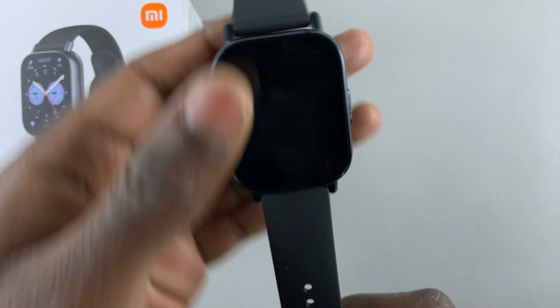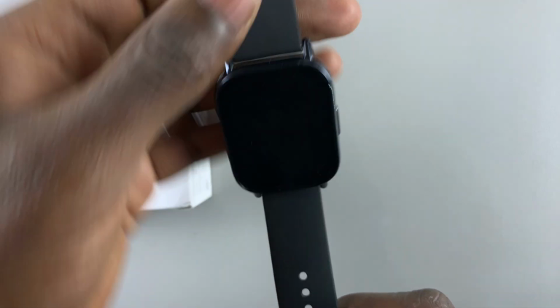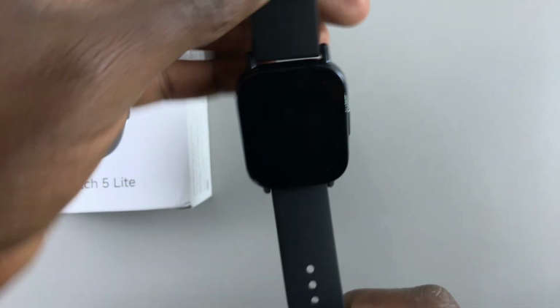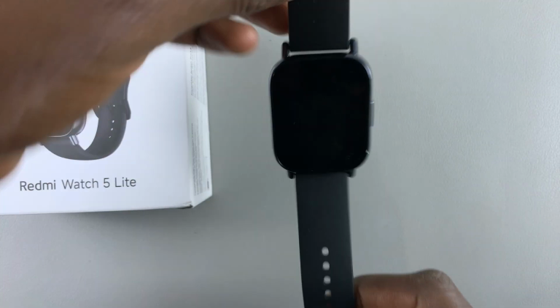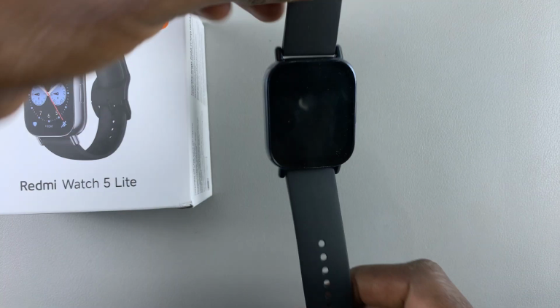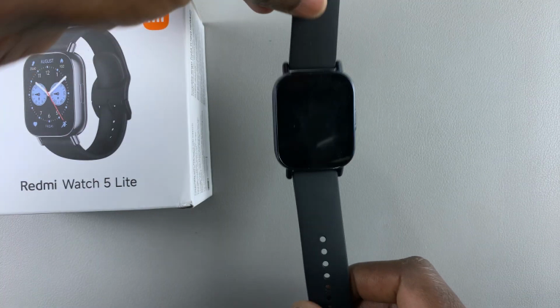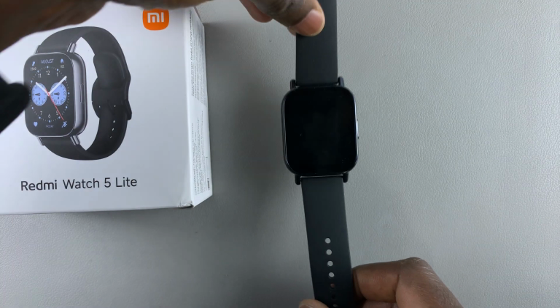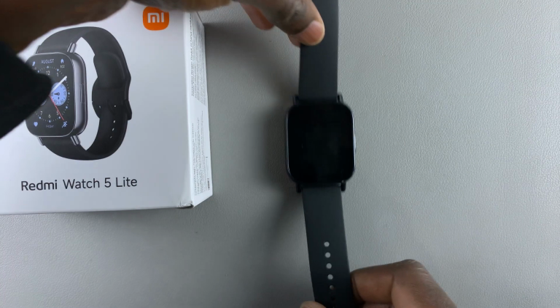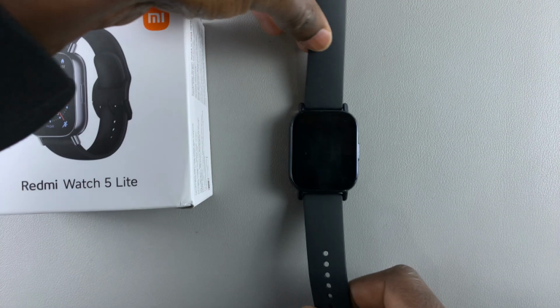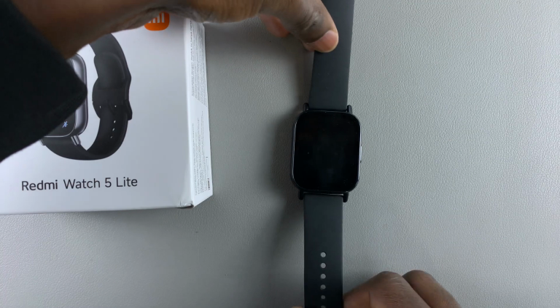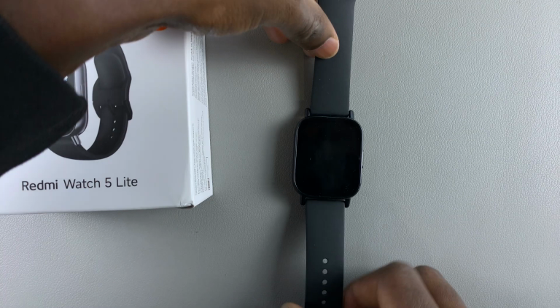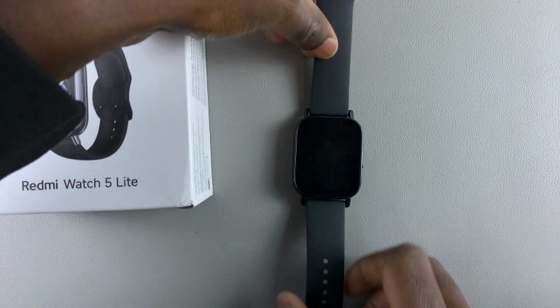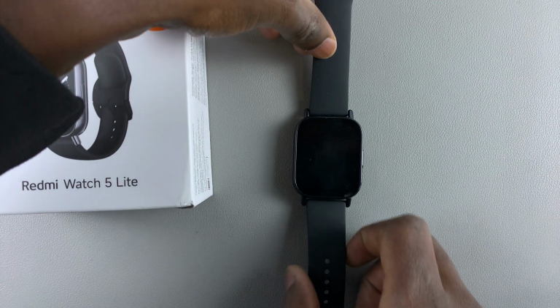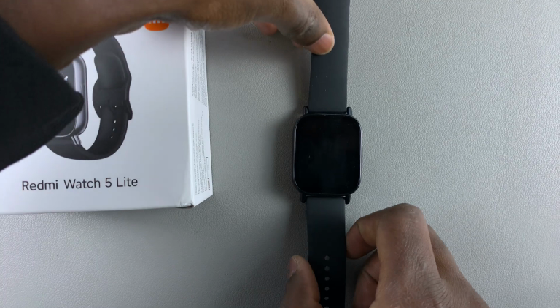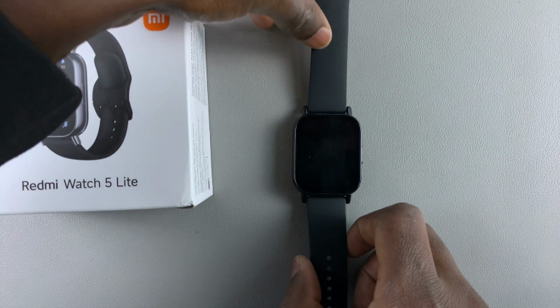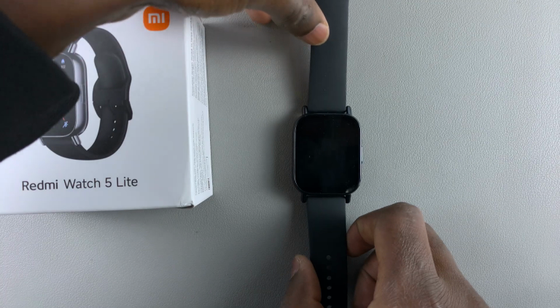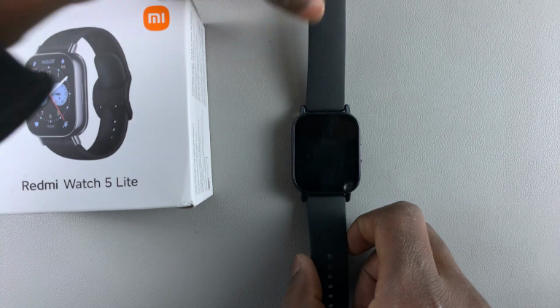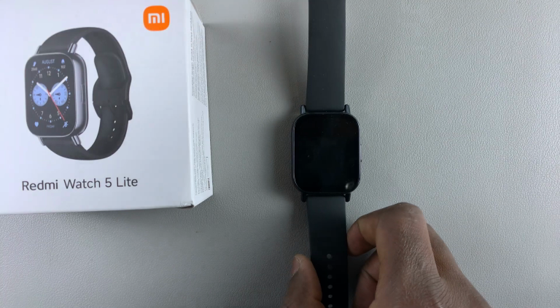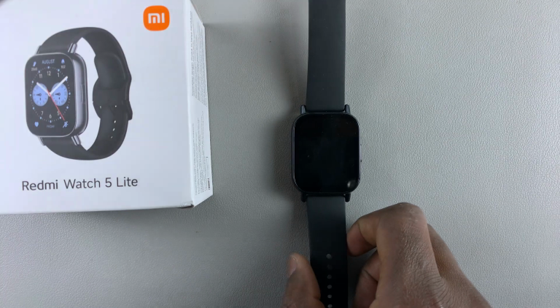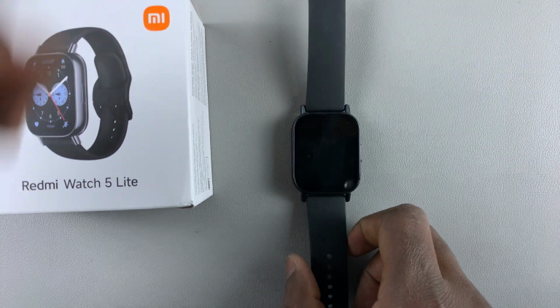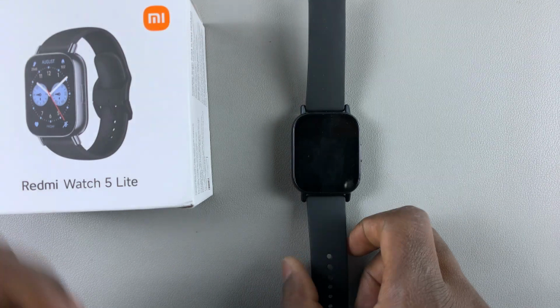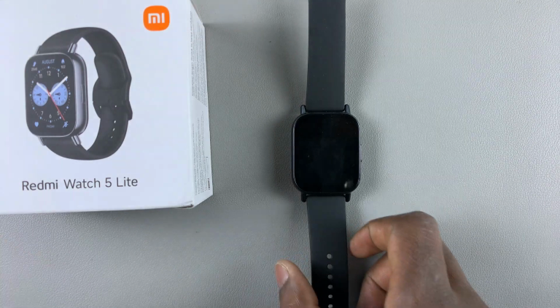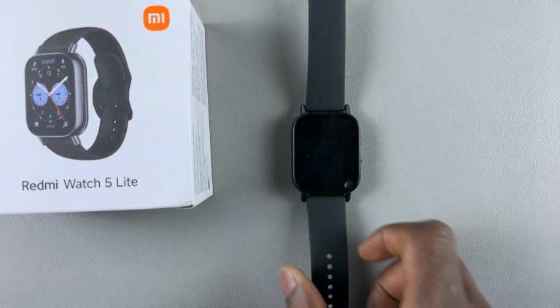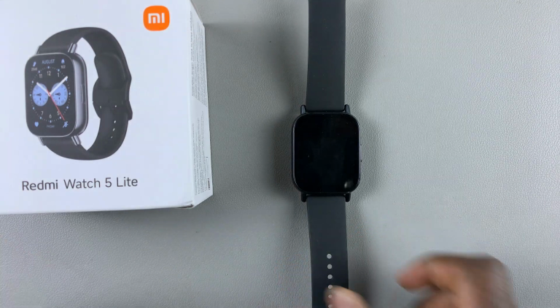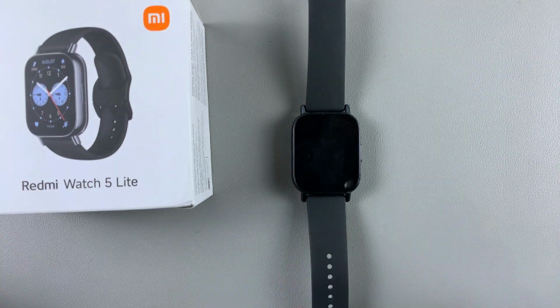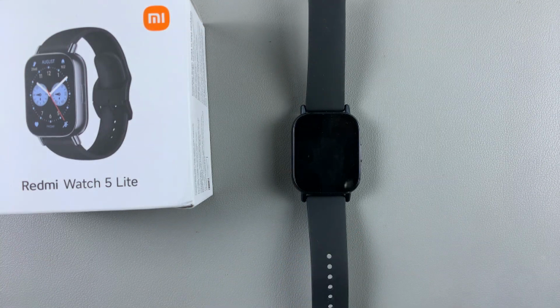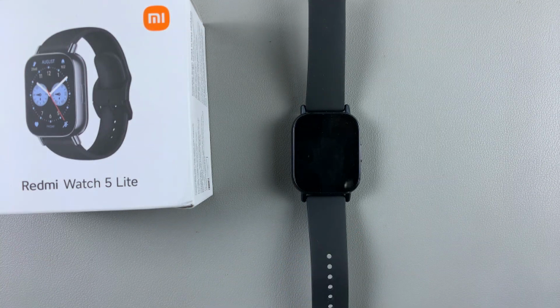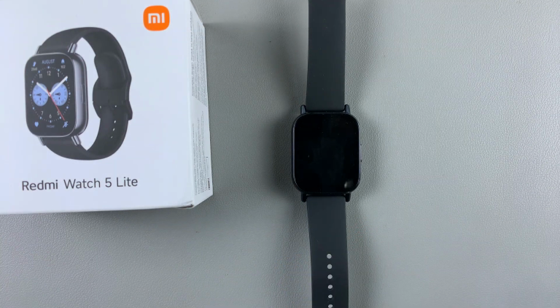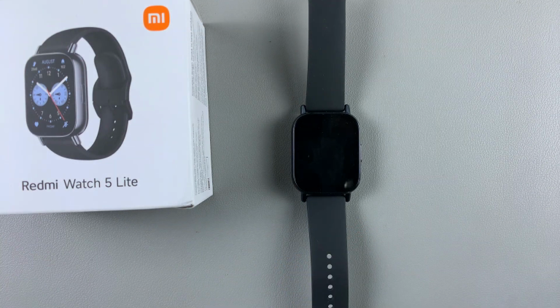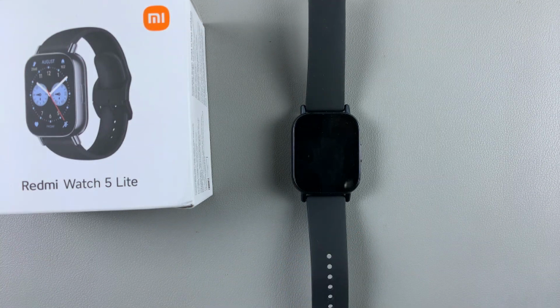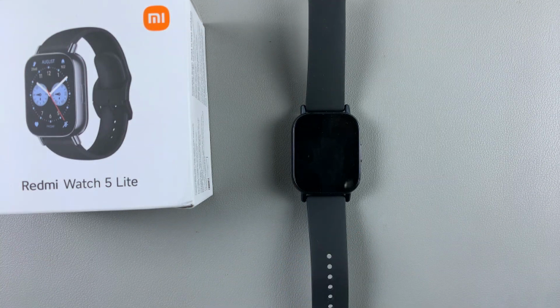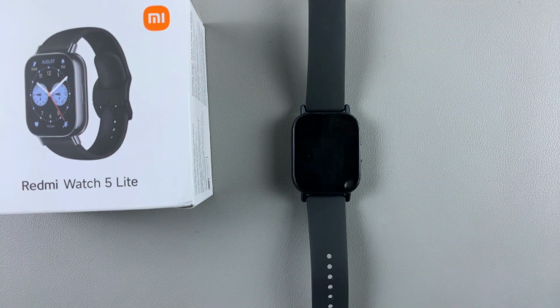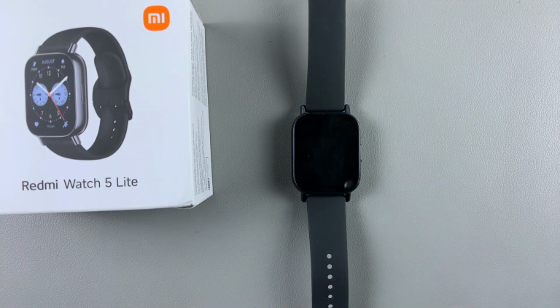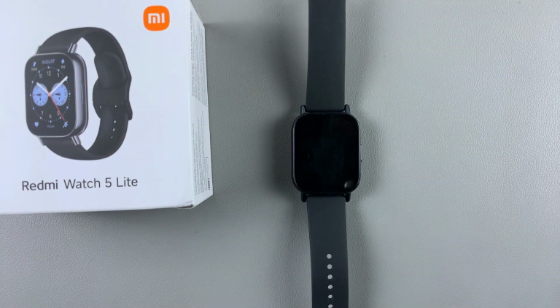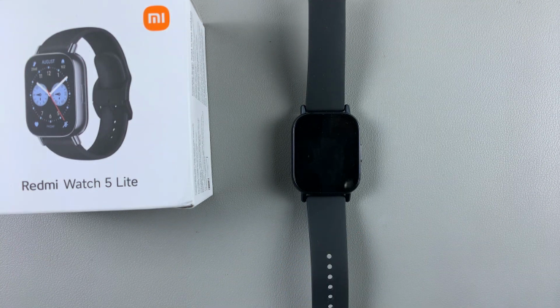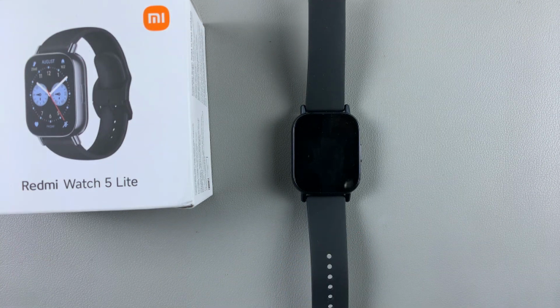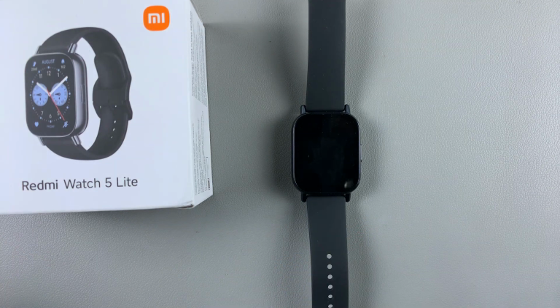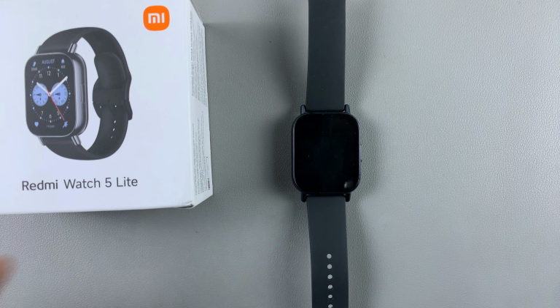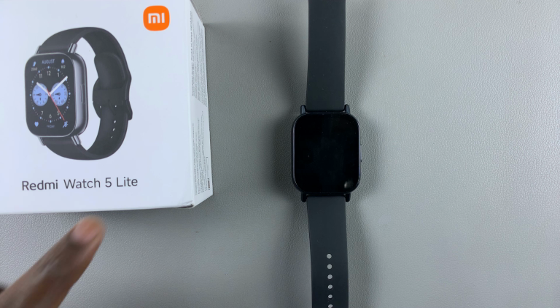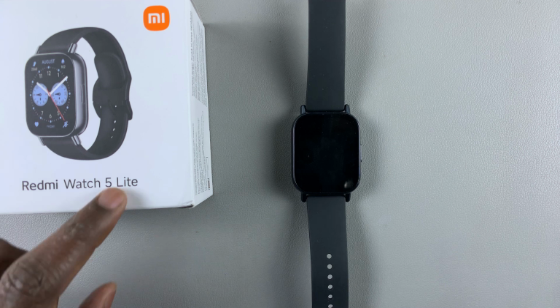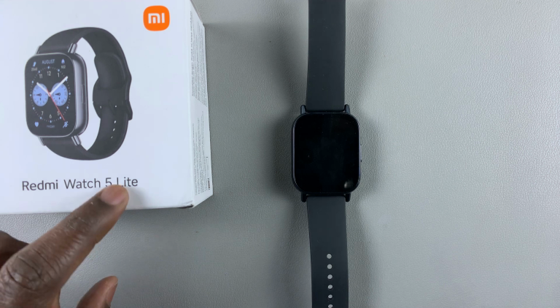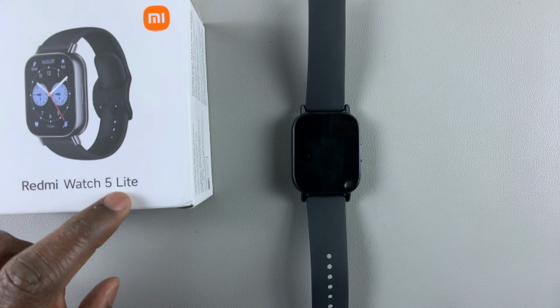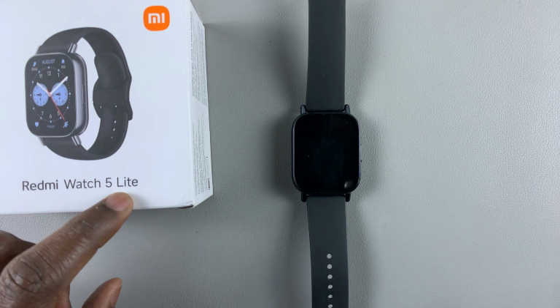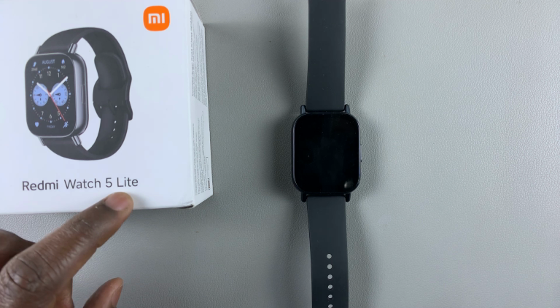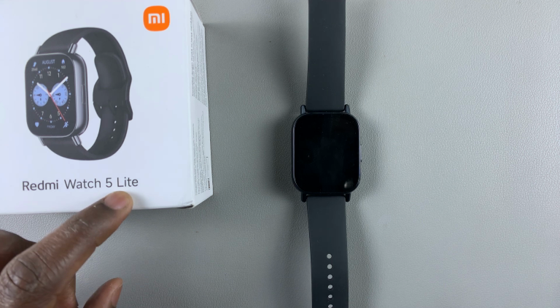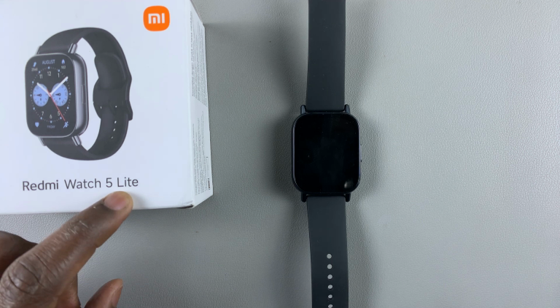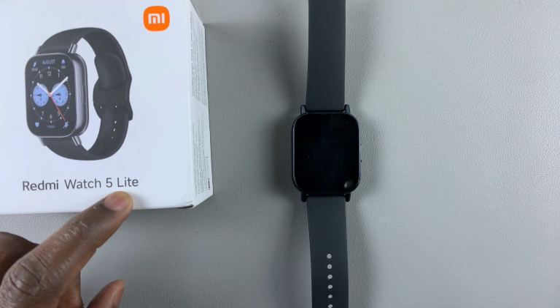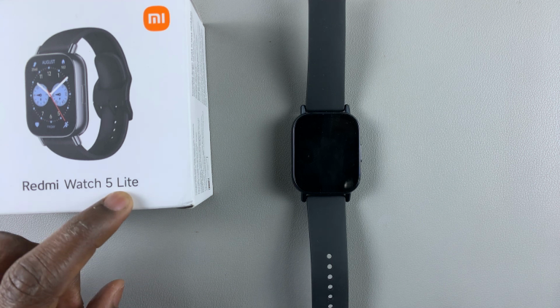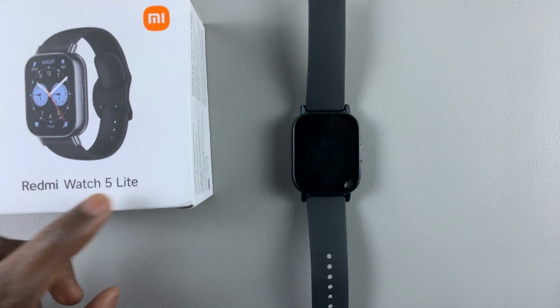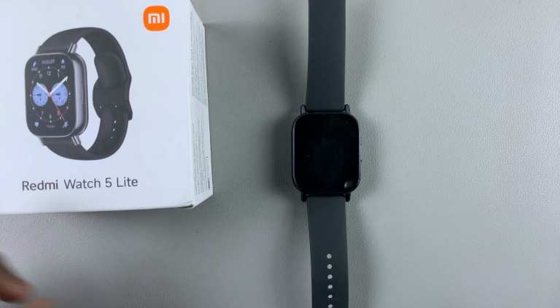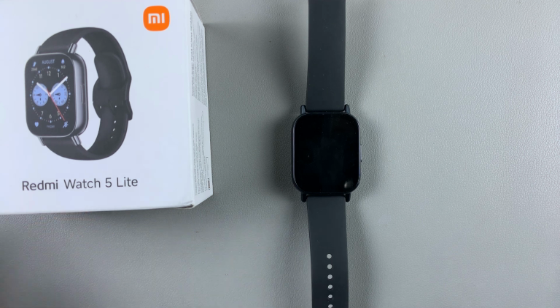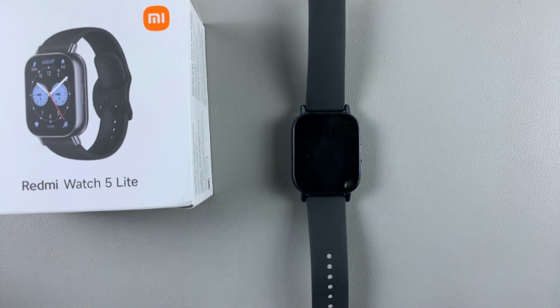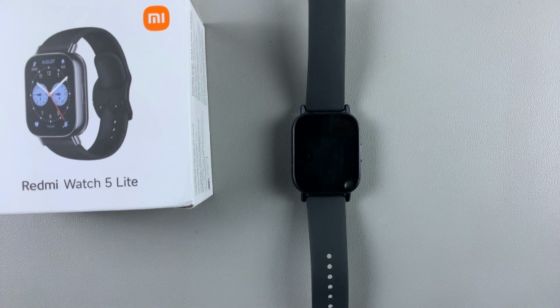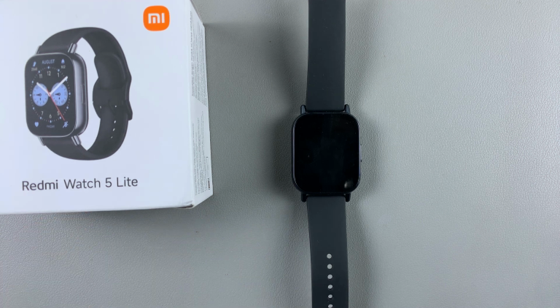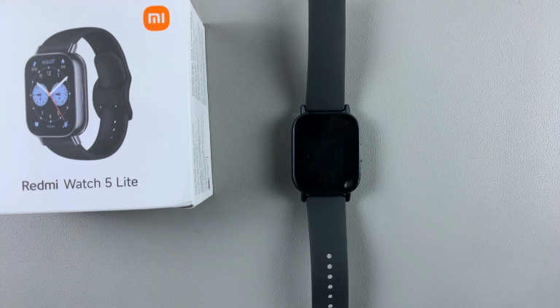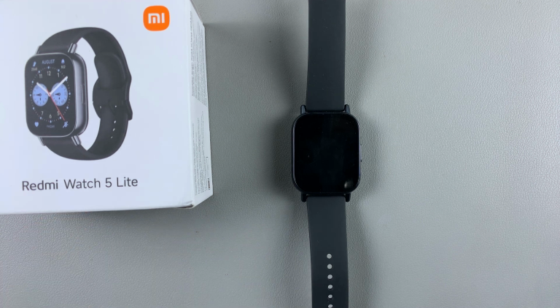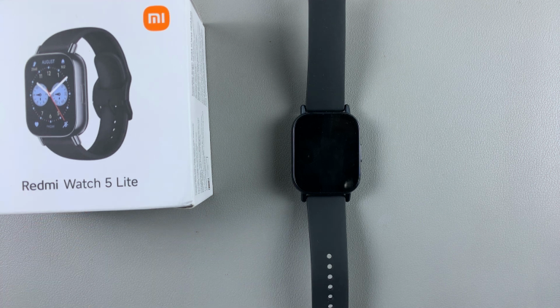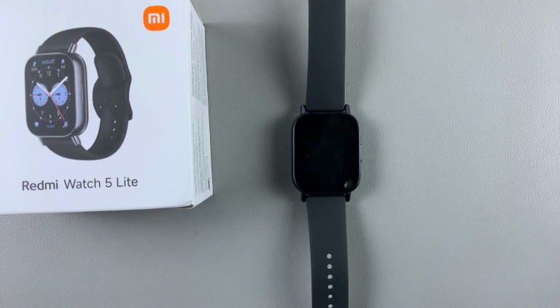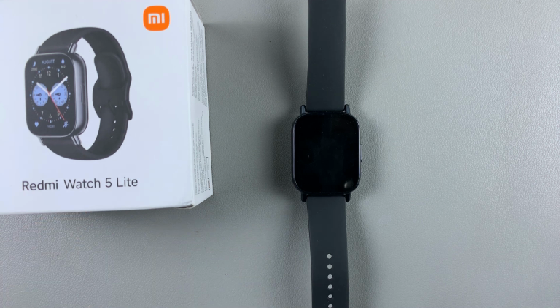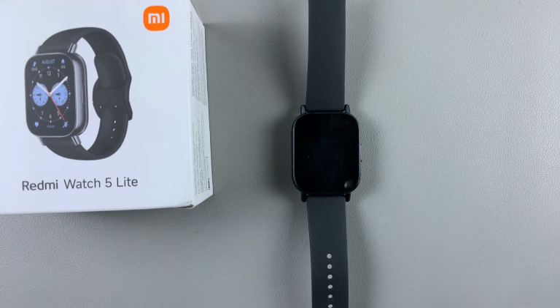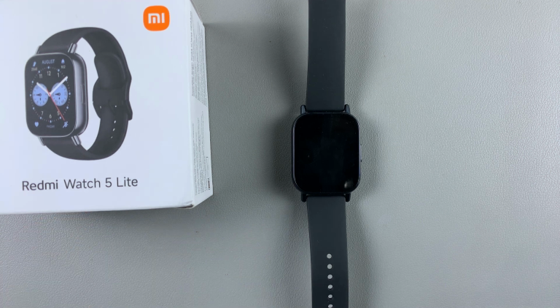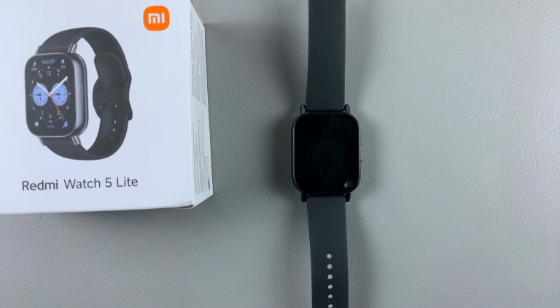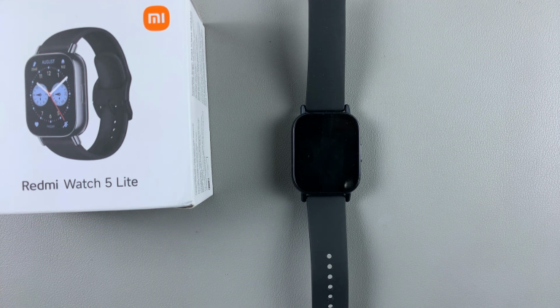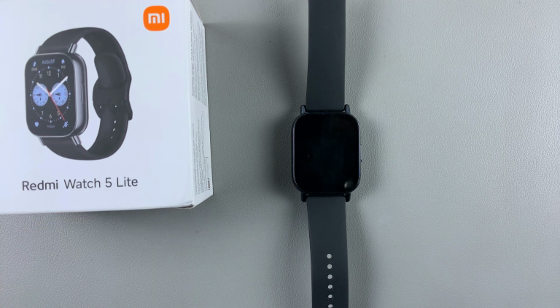That's basically how to enable or disable tap to wake on your Redmi Watch 5 Lite and on your Redmi Watch 5 Active.